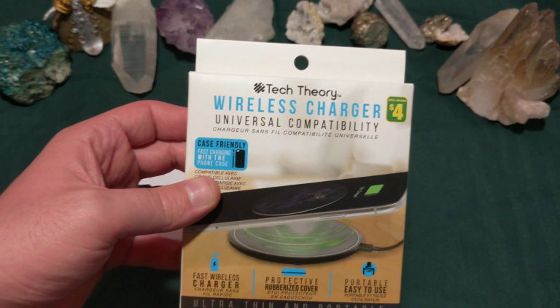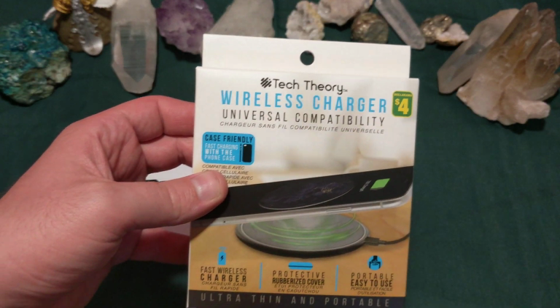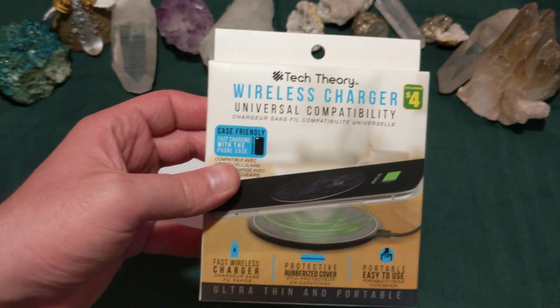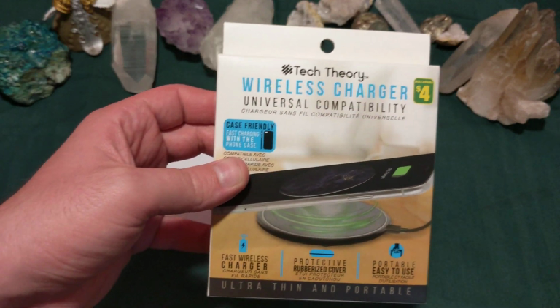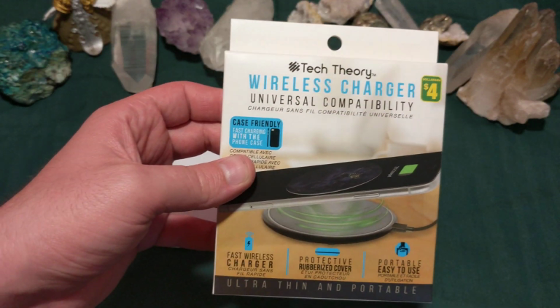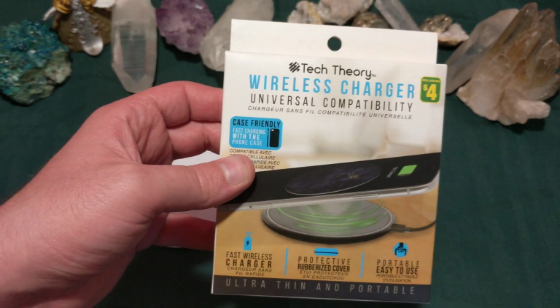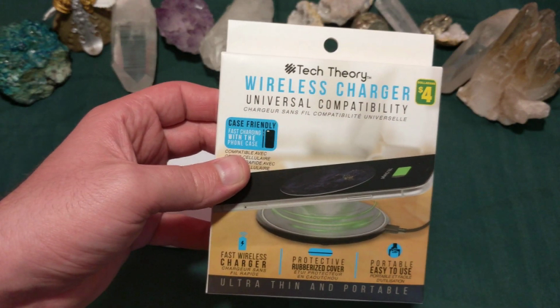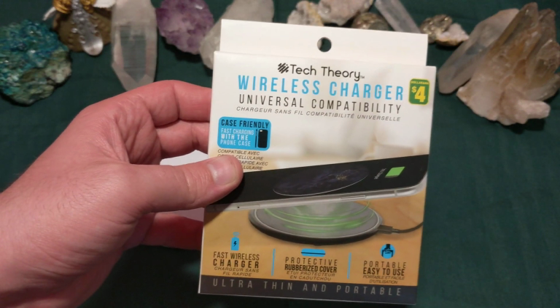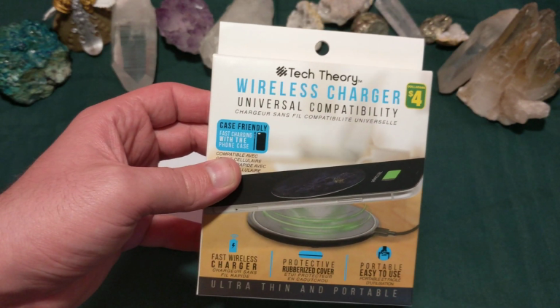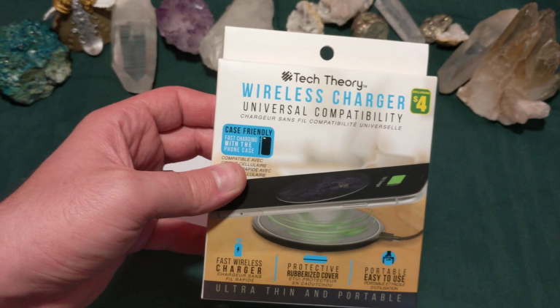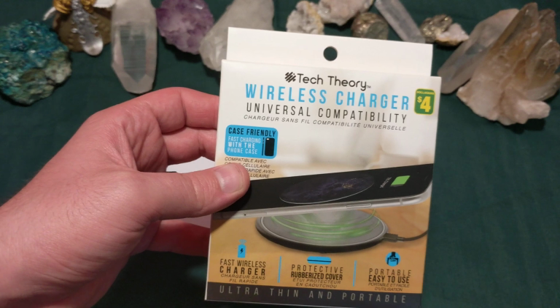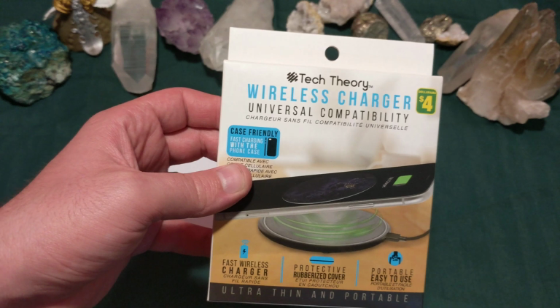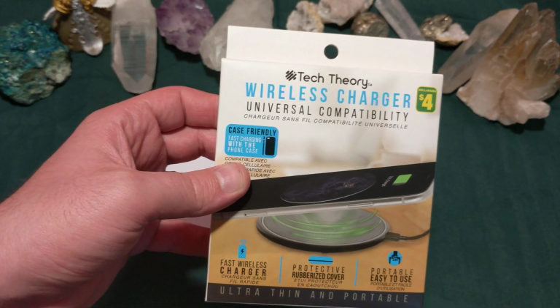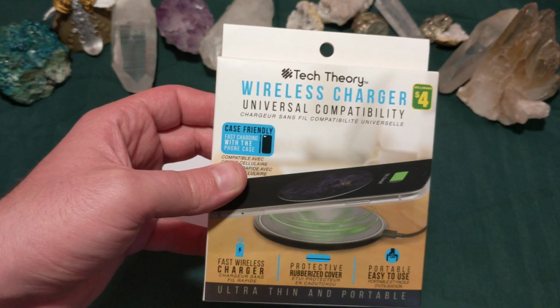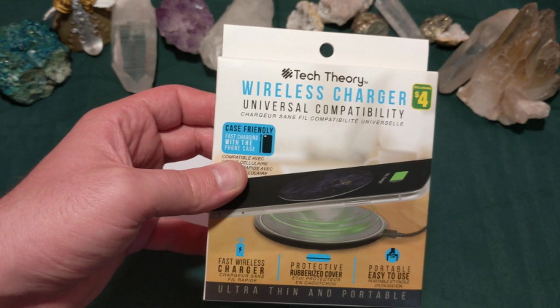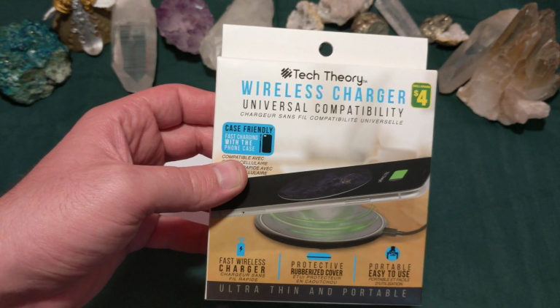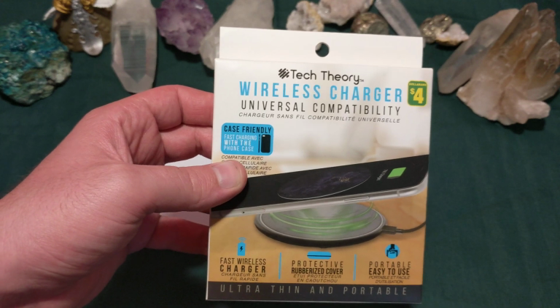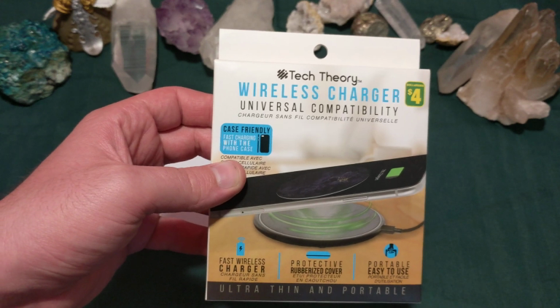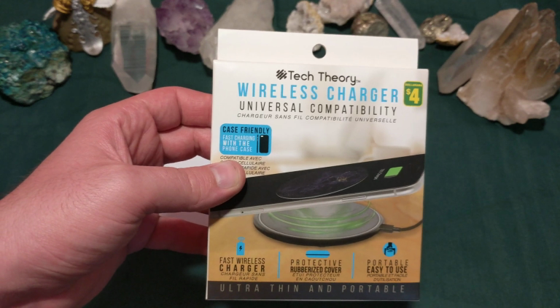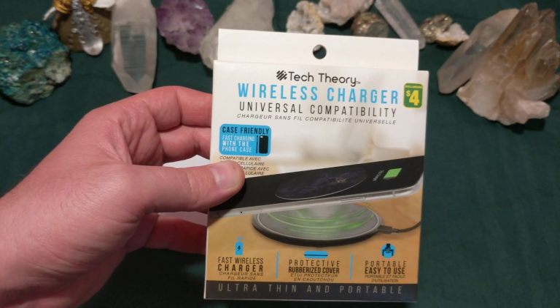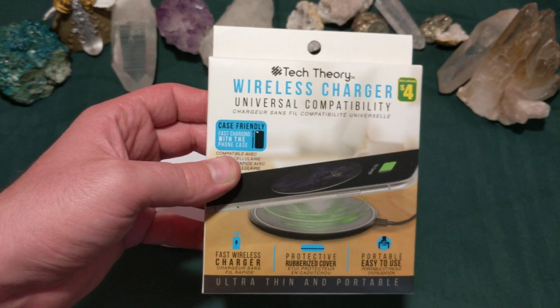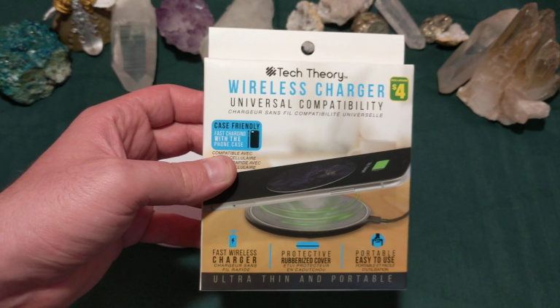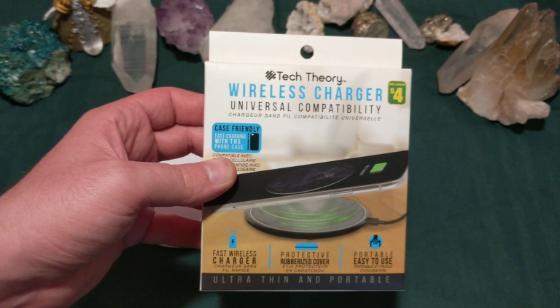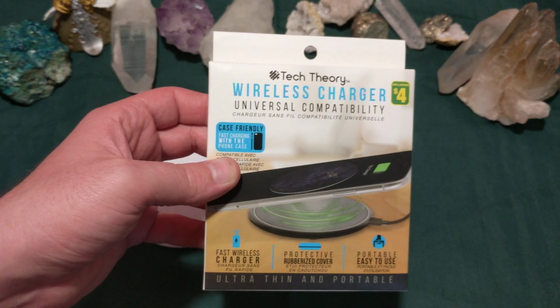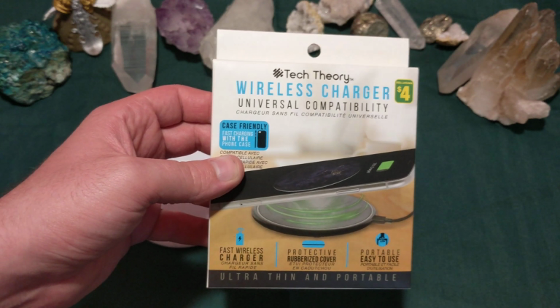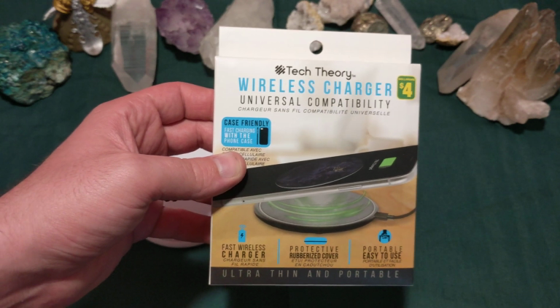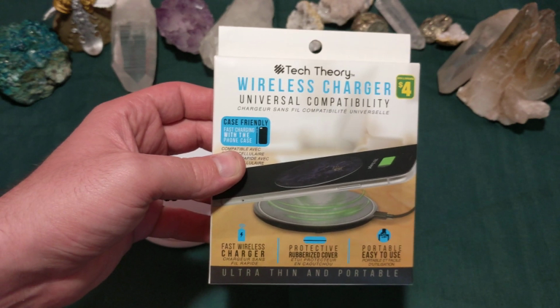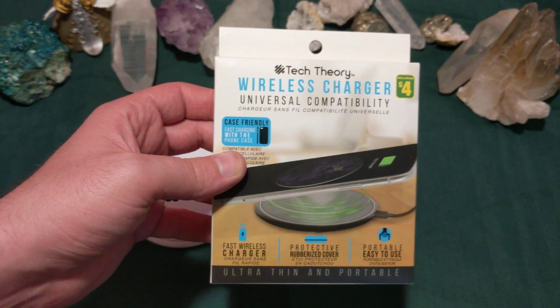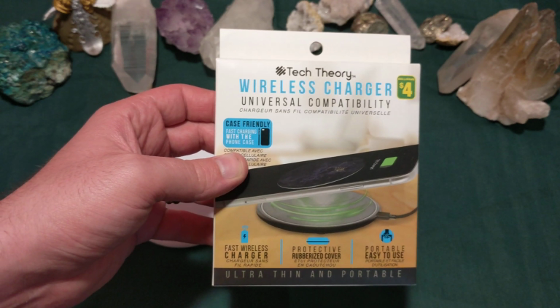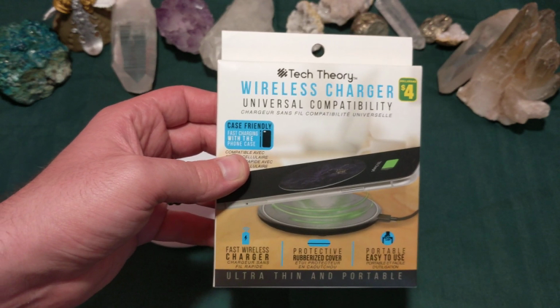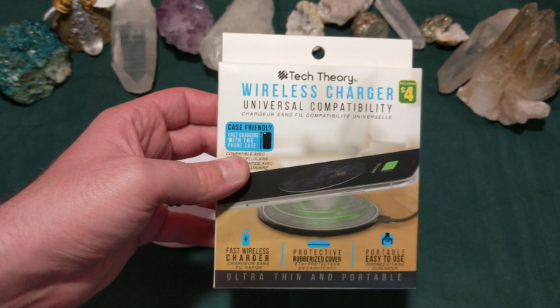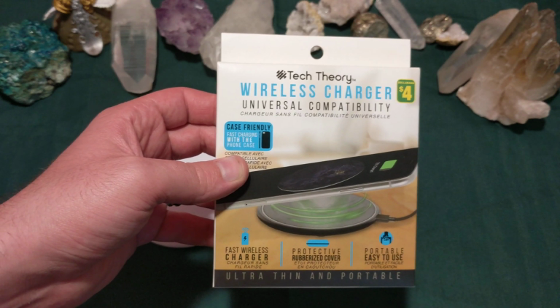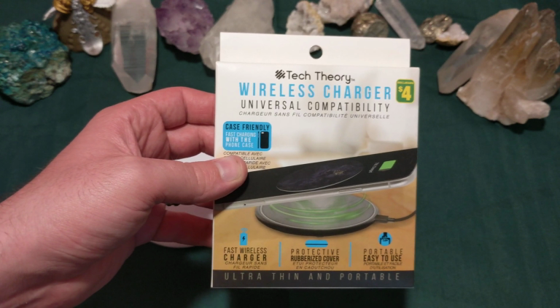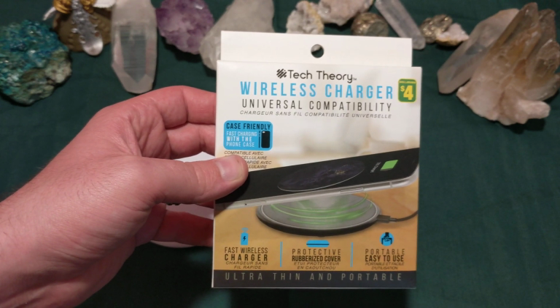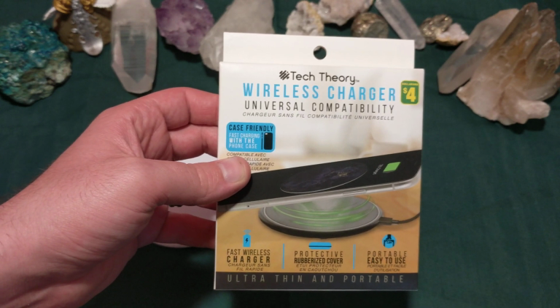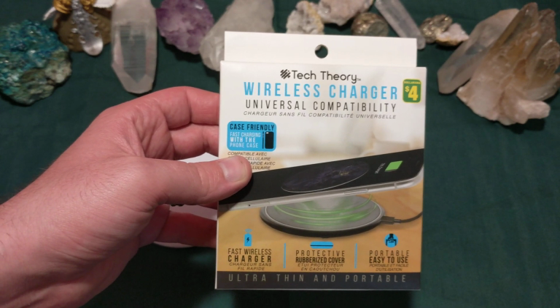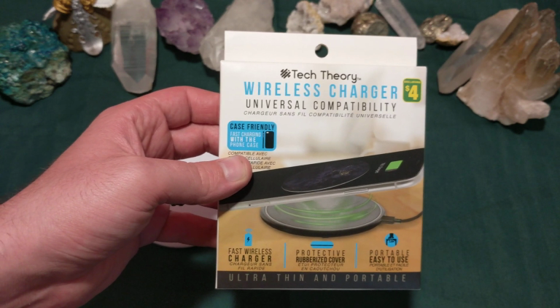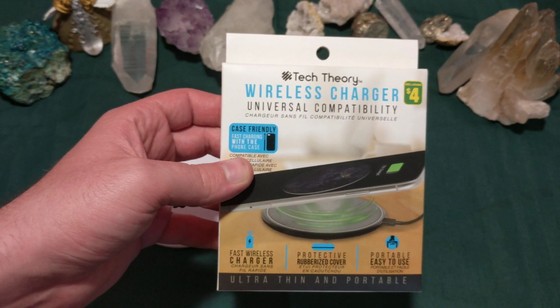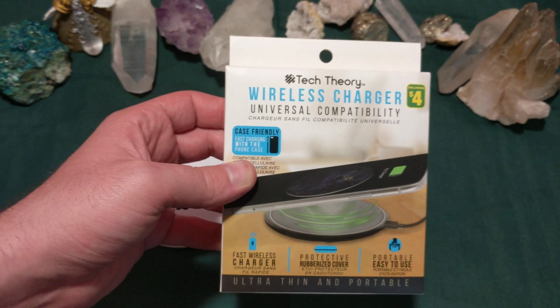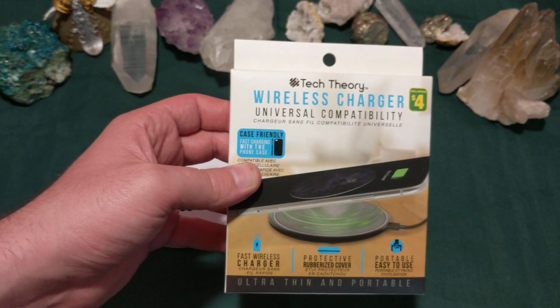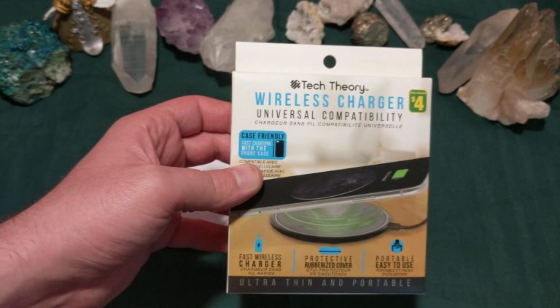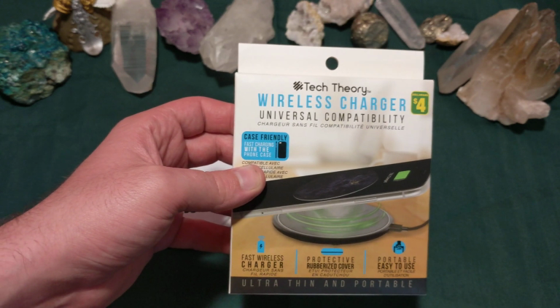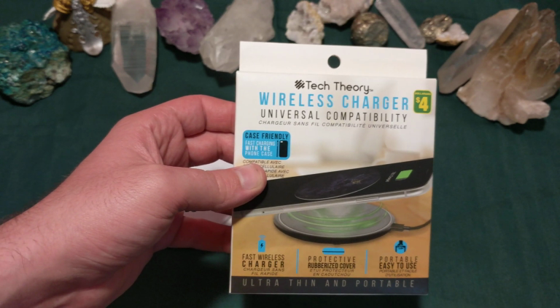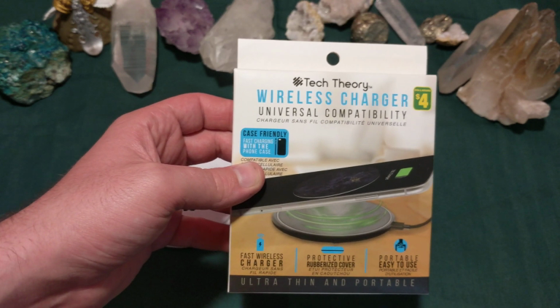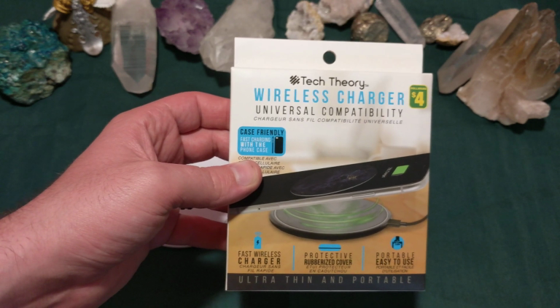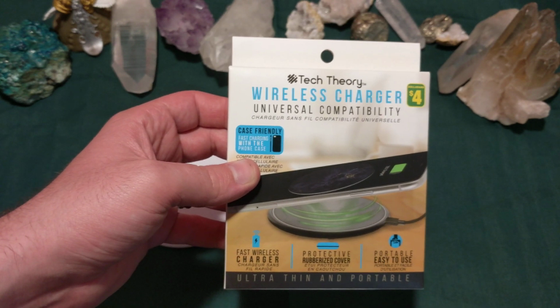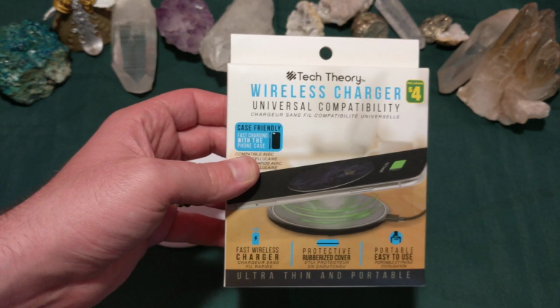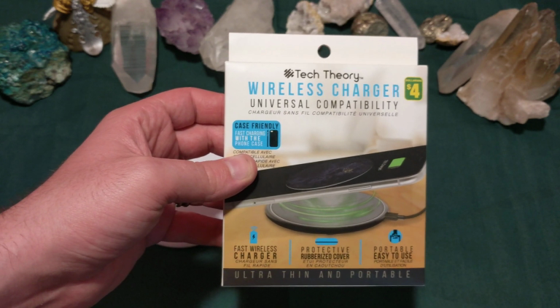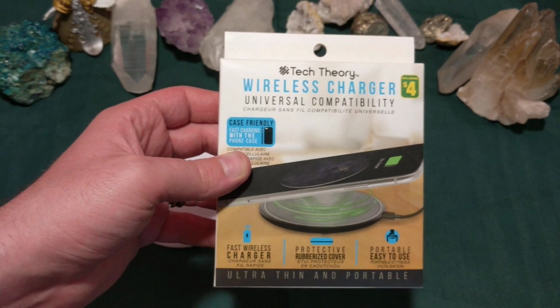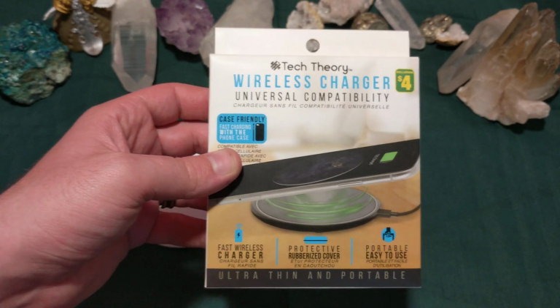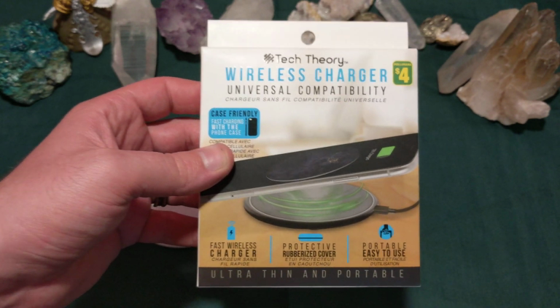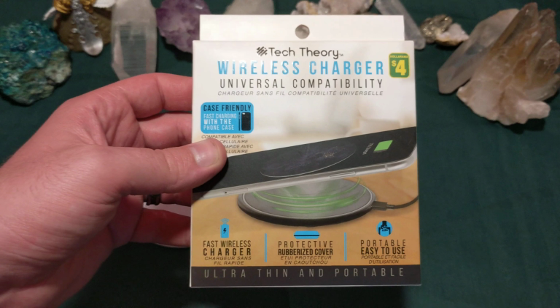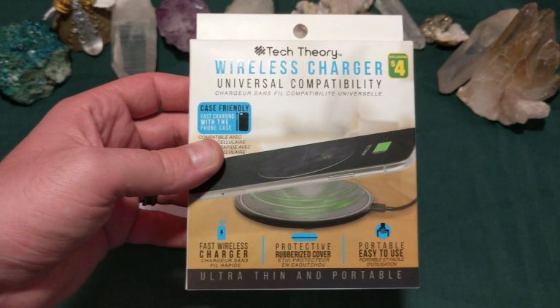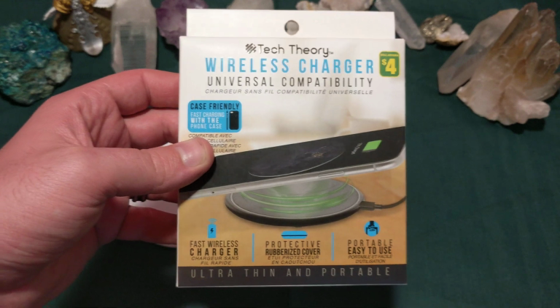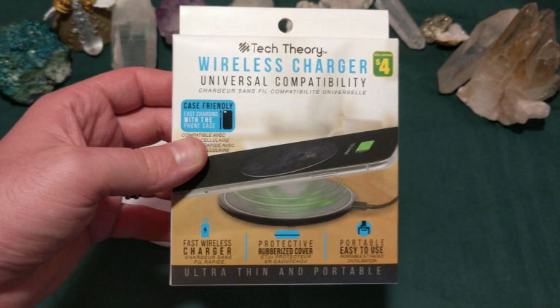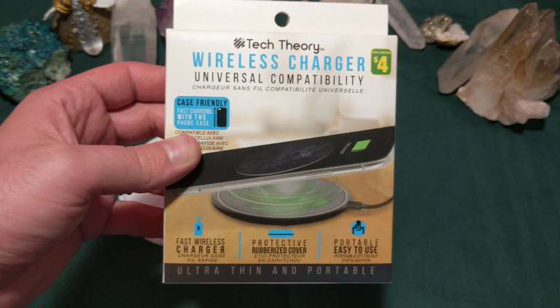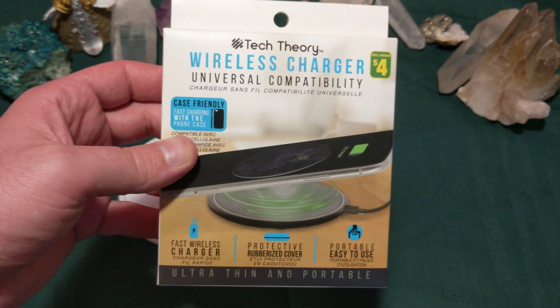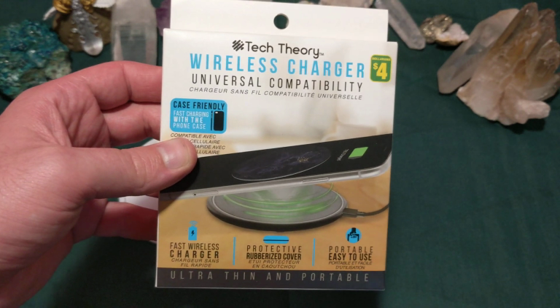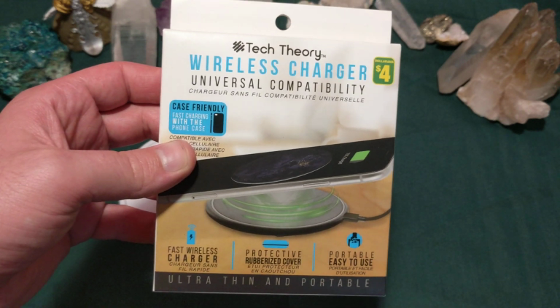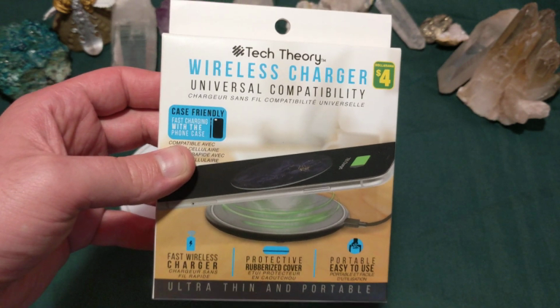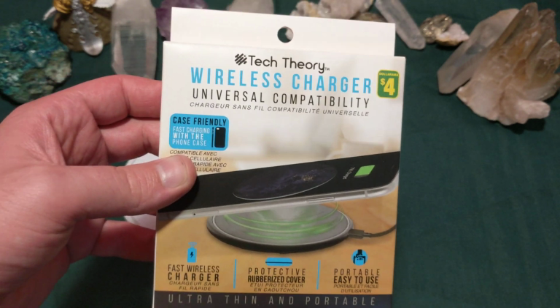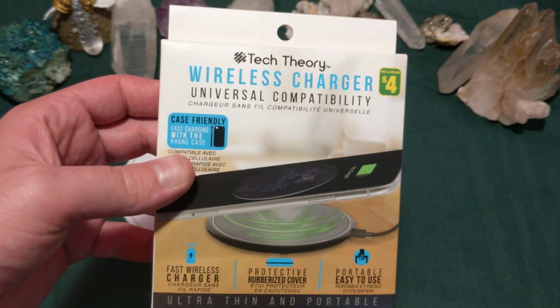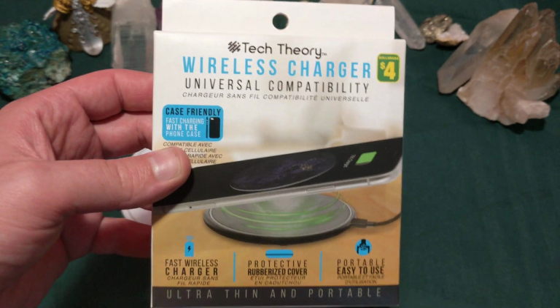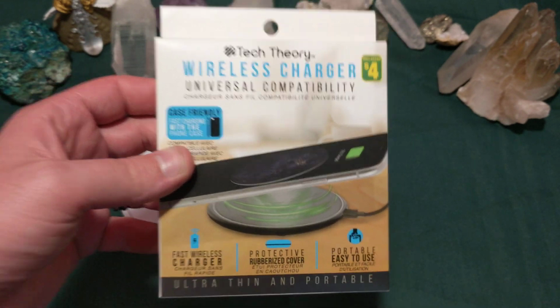Tech Theory. Tech Theory is the latest Dollarama house brand tech technology.